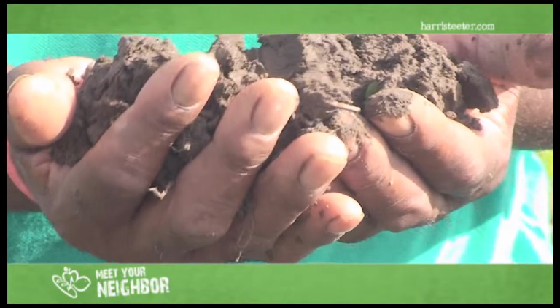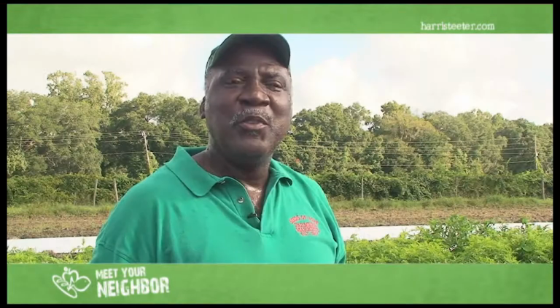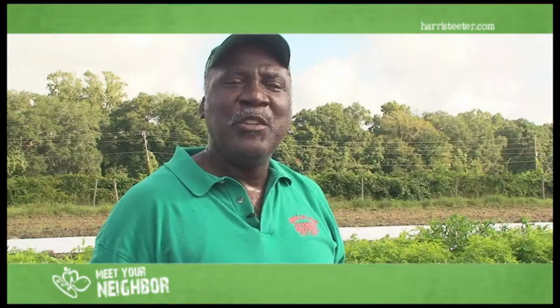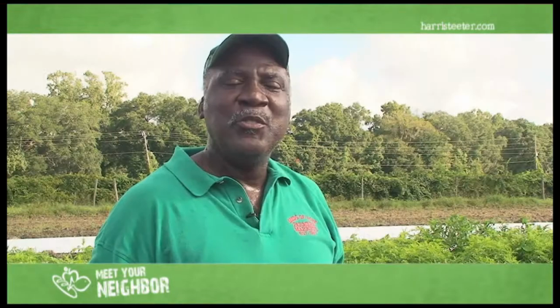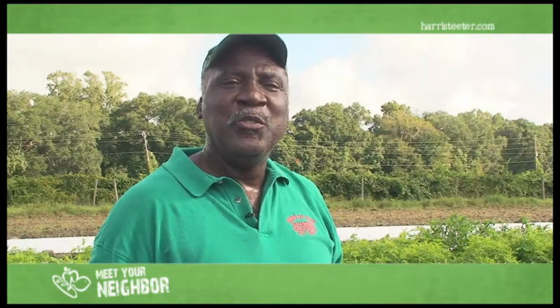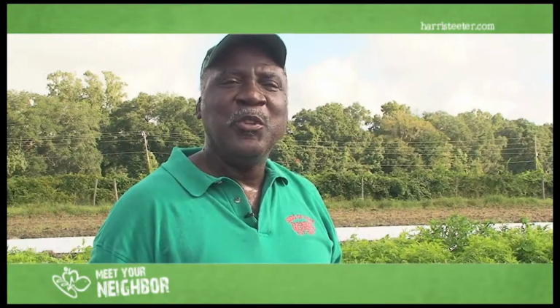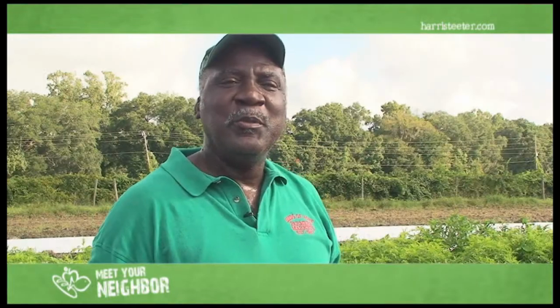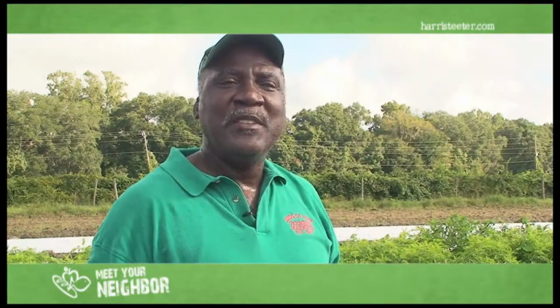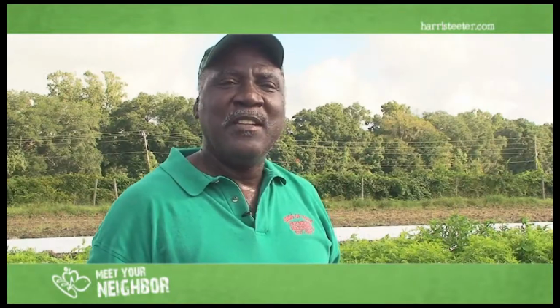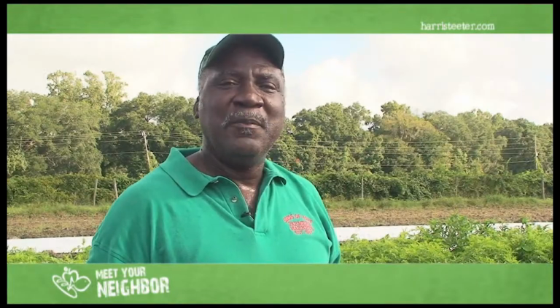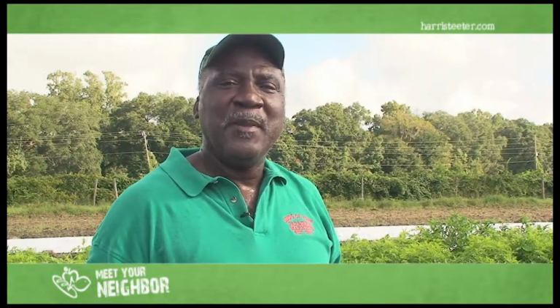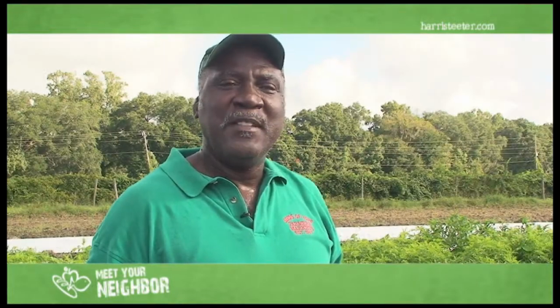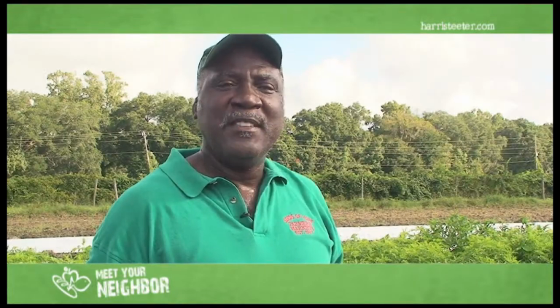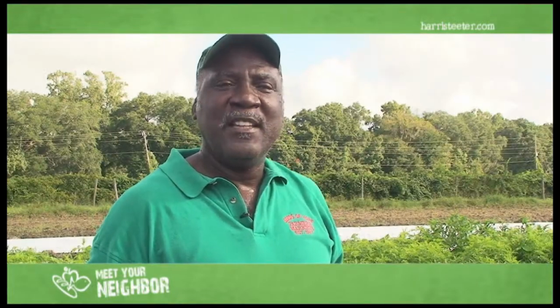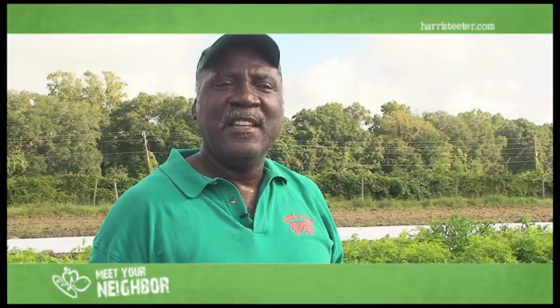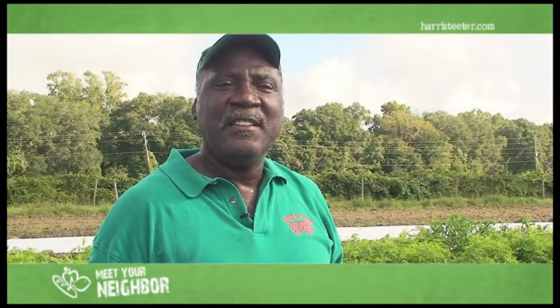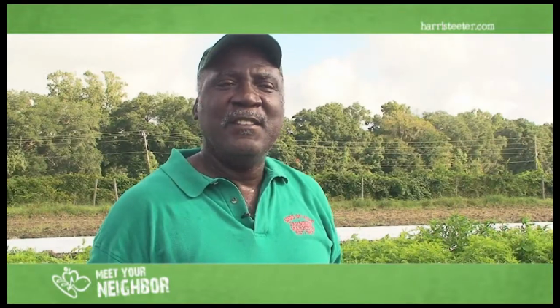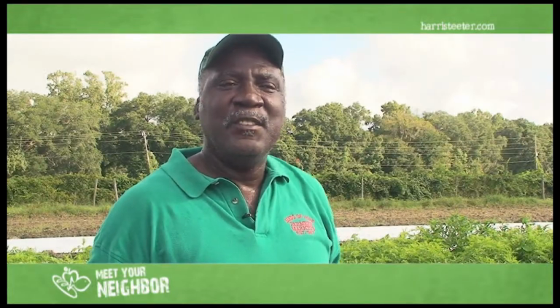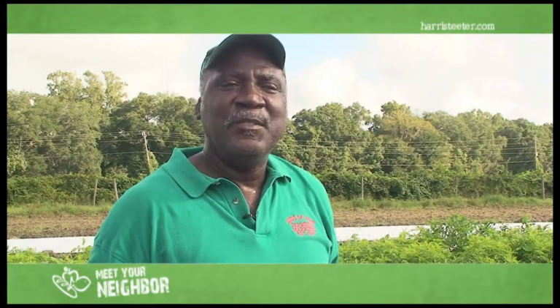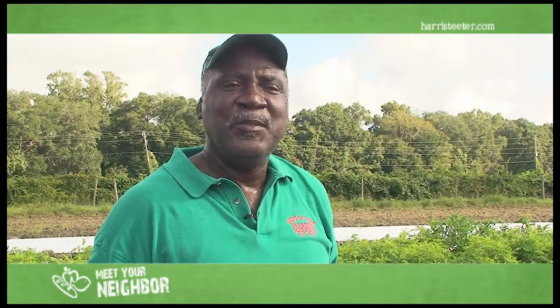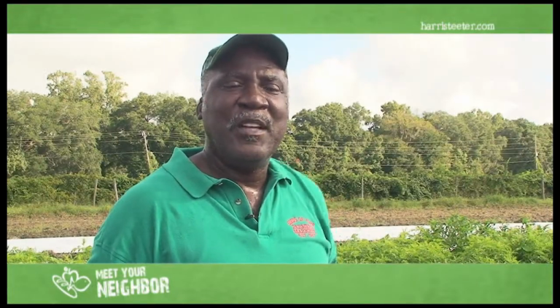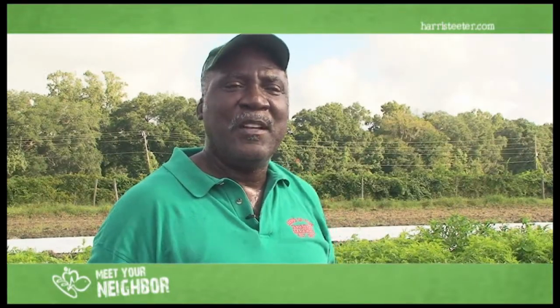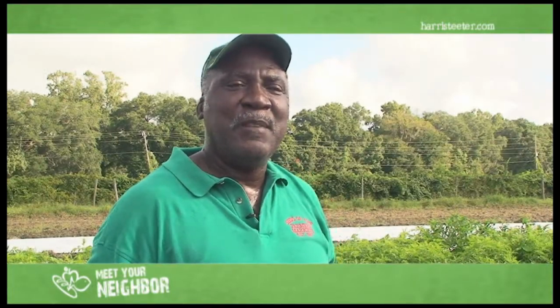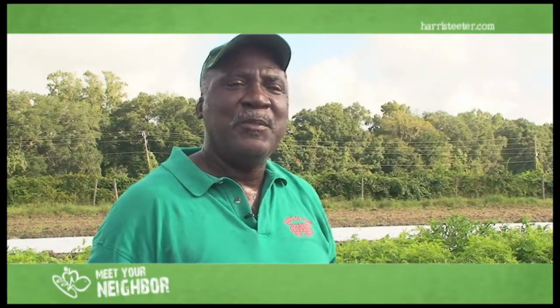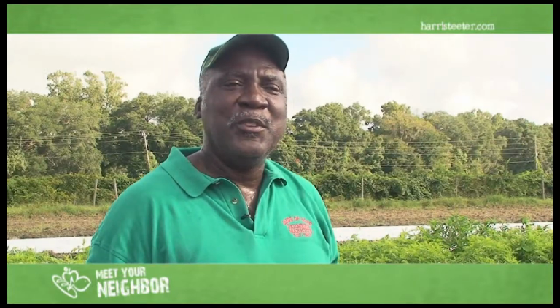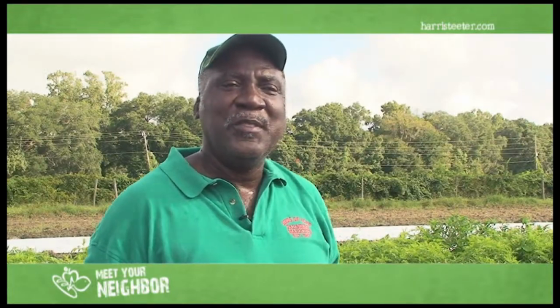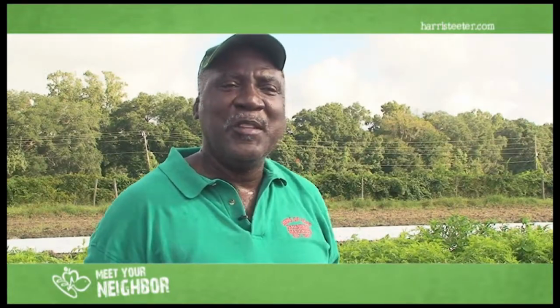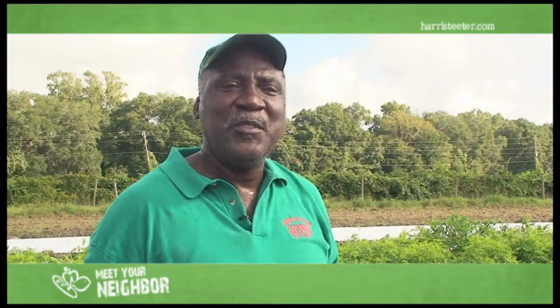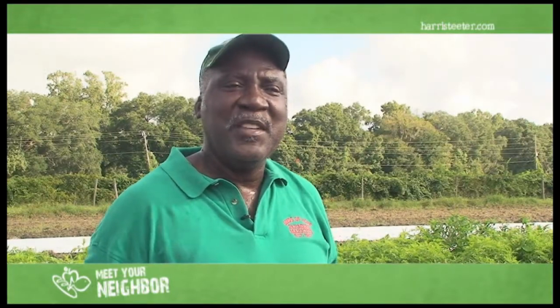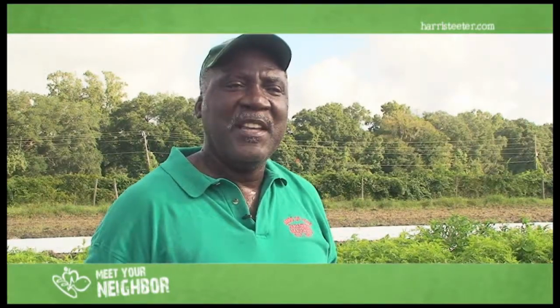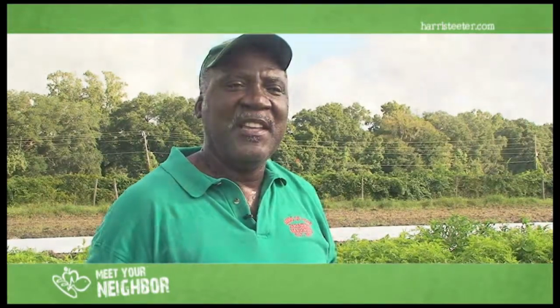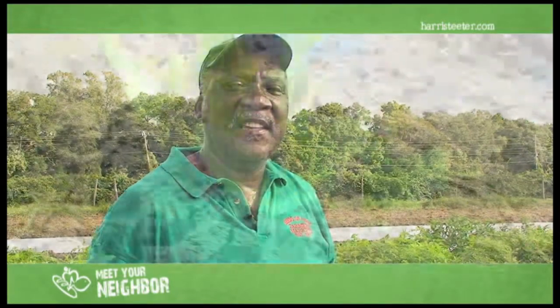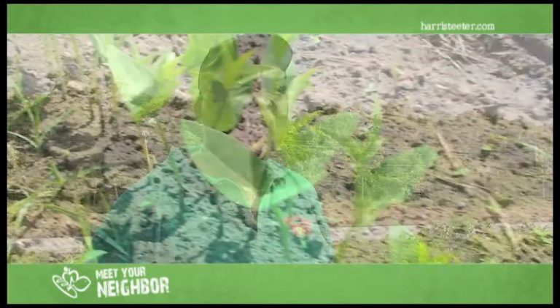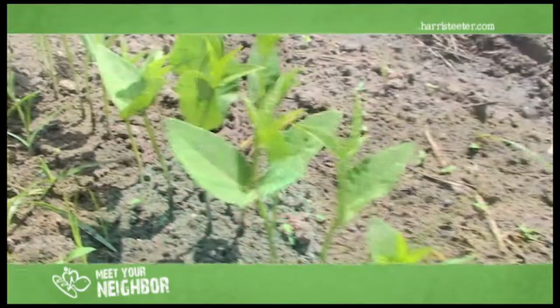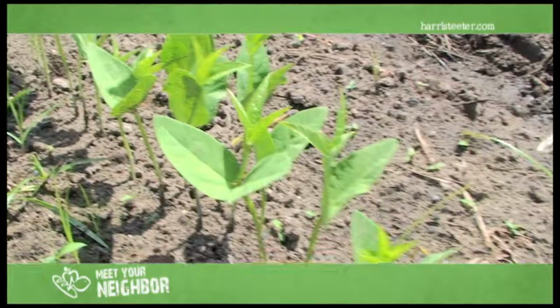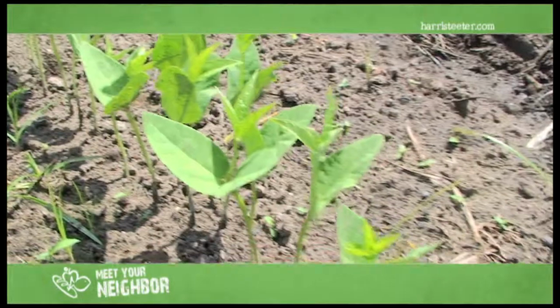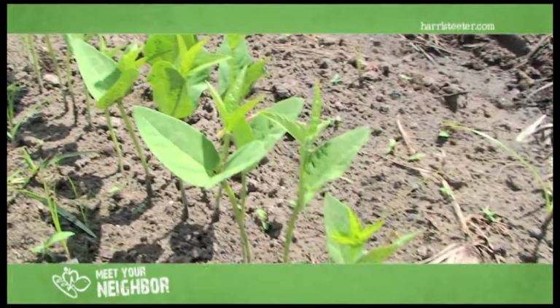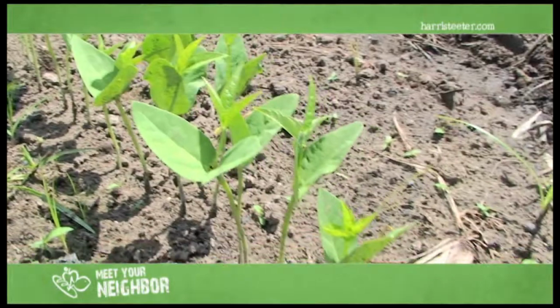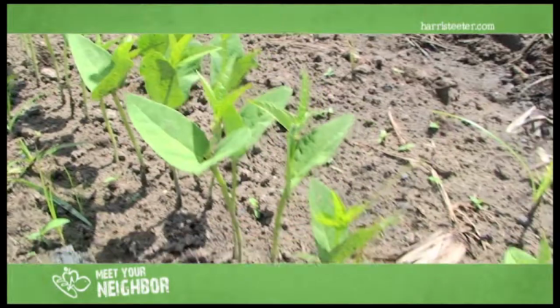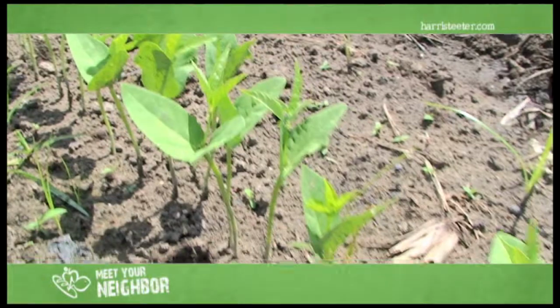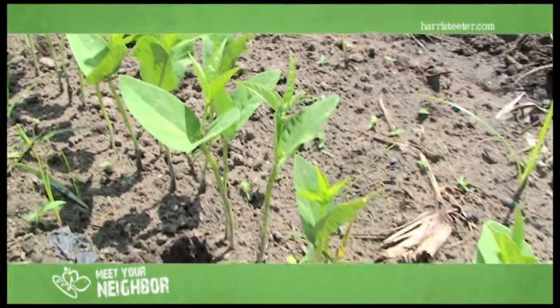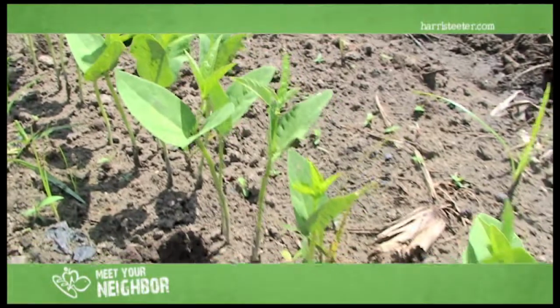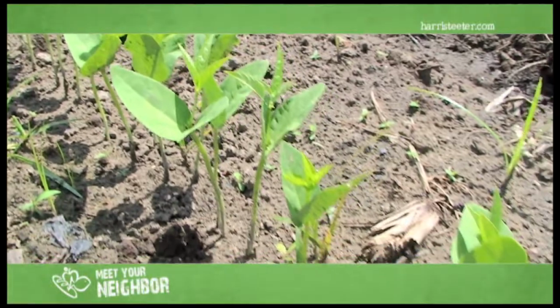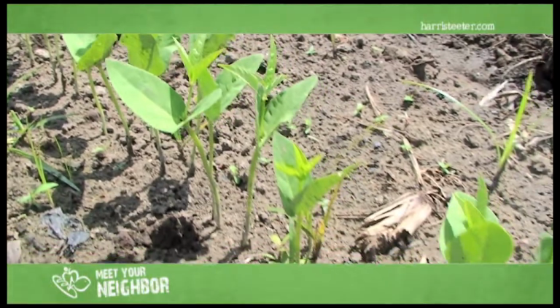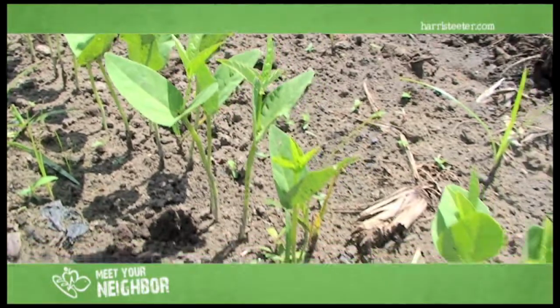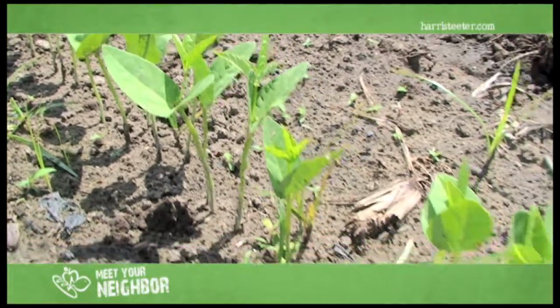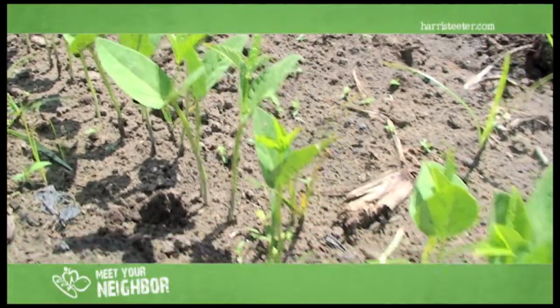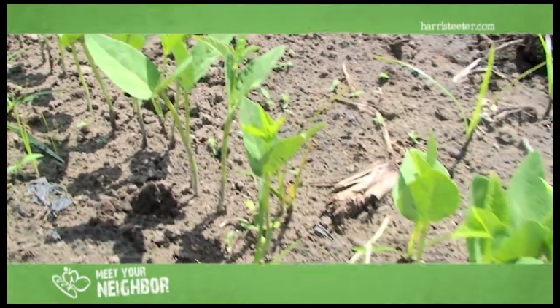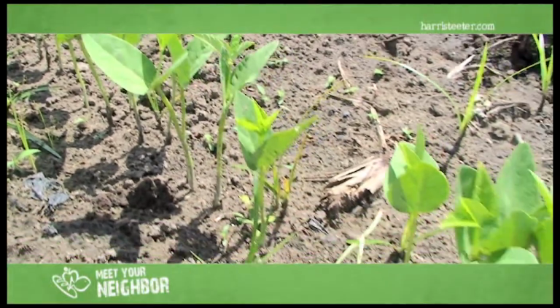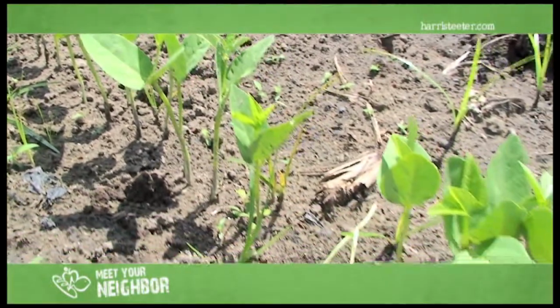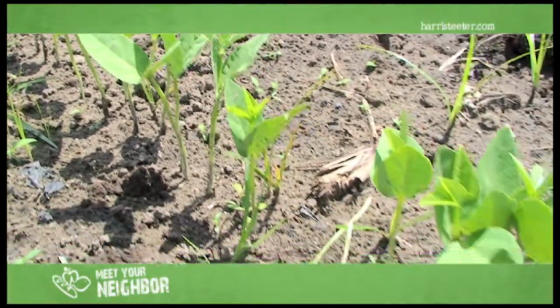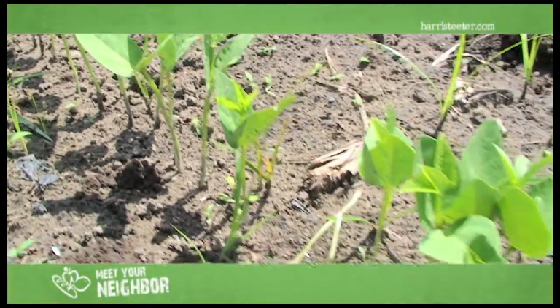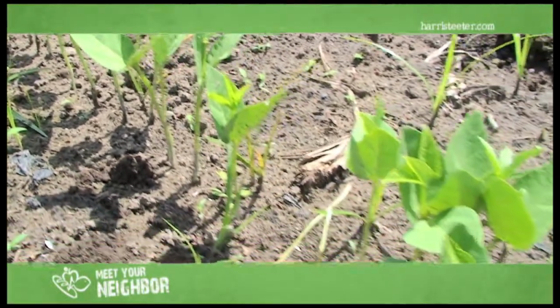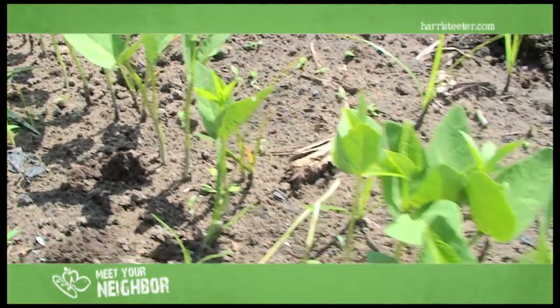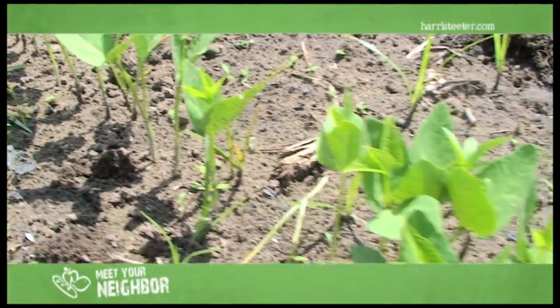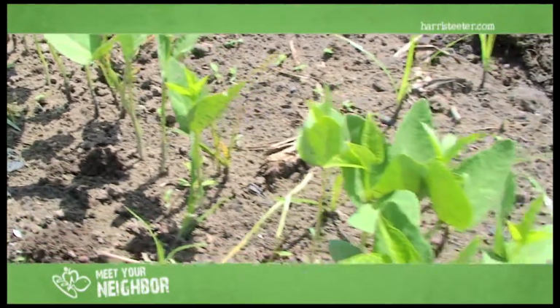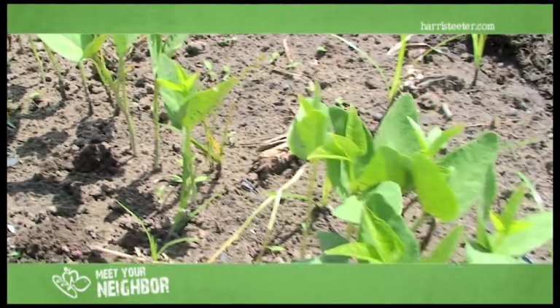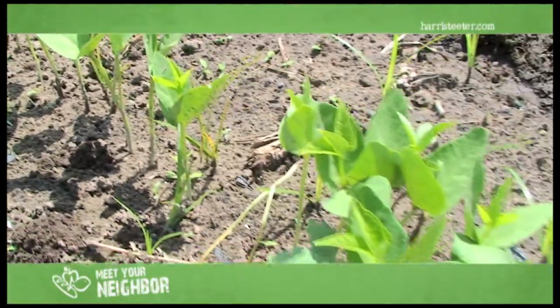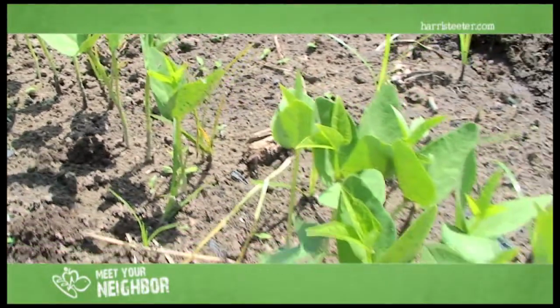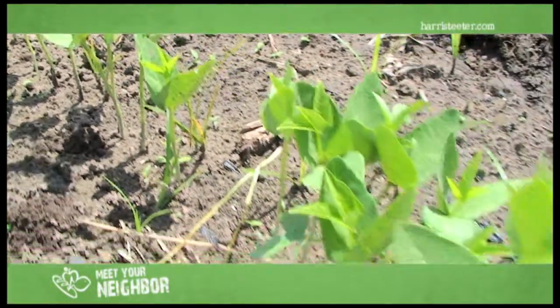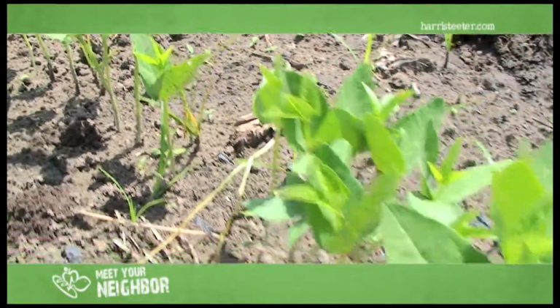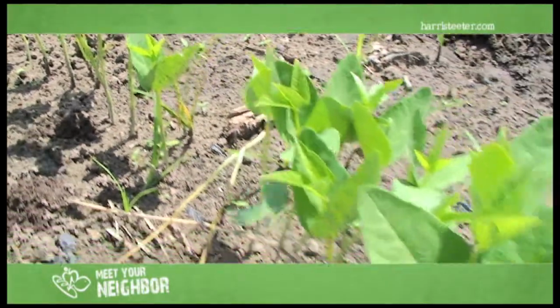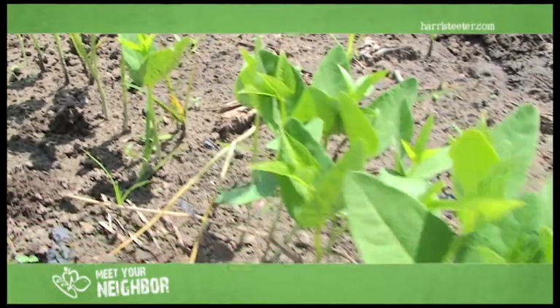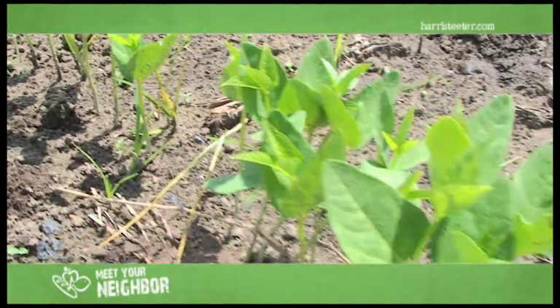We don't use herbicide or pesticide. I'm certified organic and everybody wants local, fresh, organic produce.